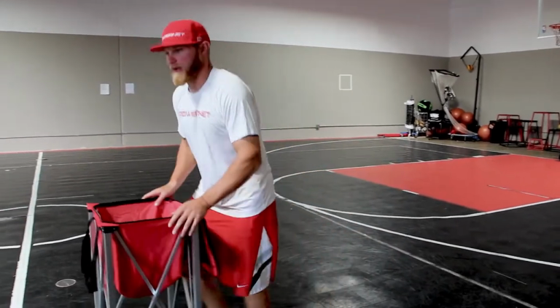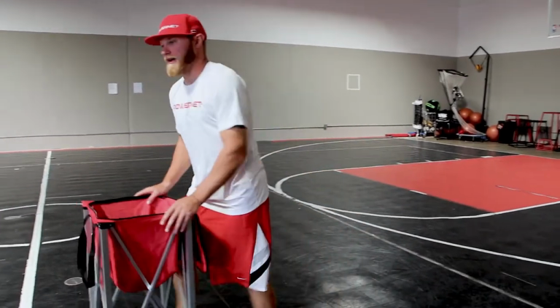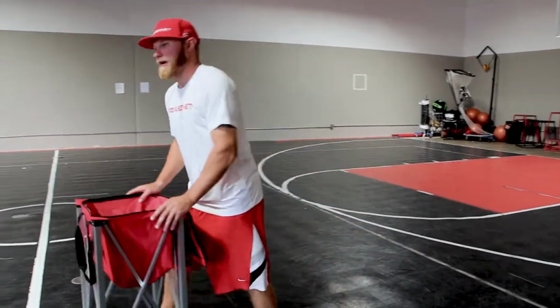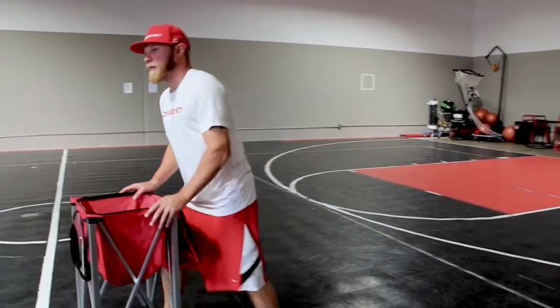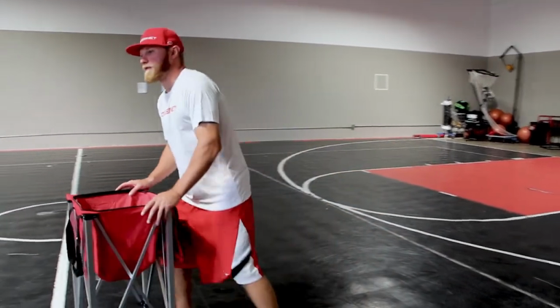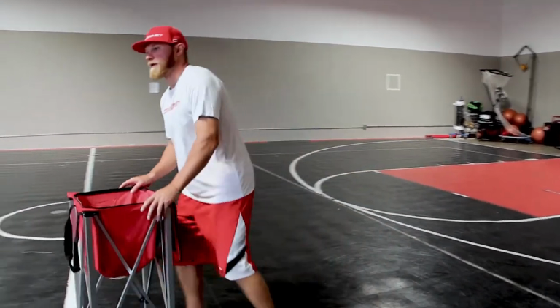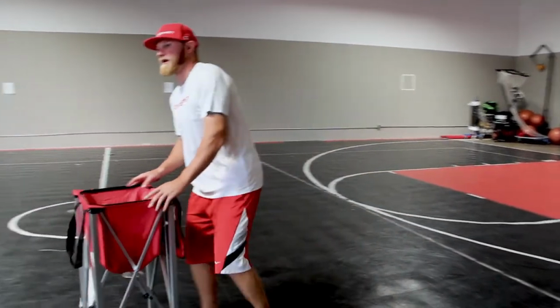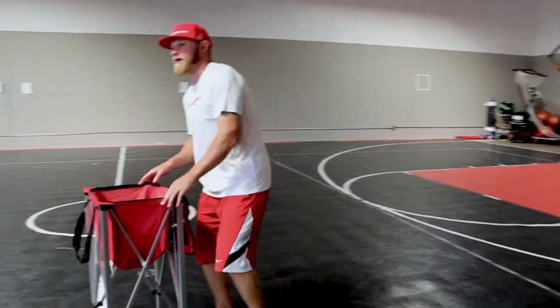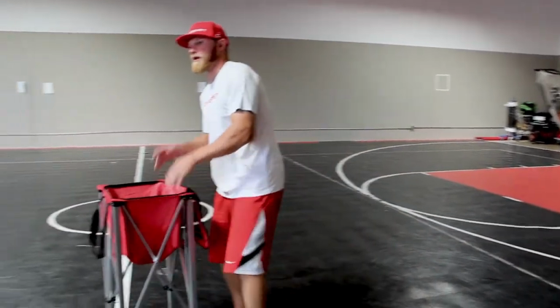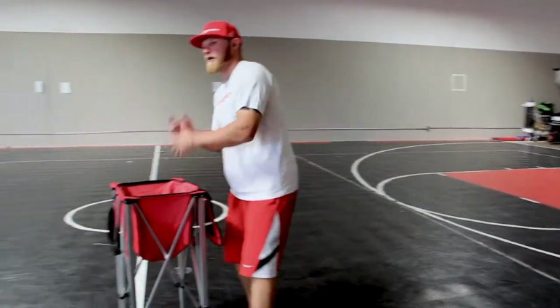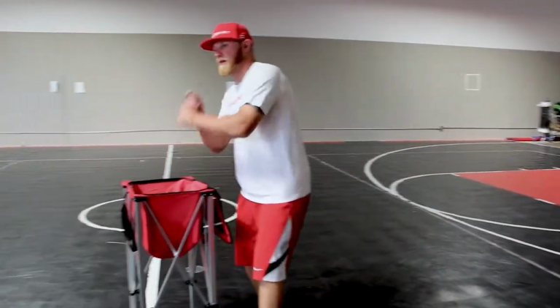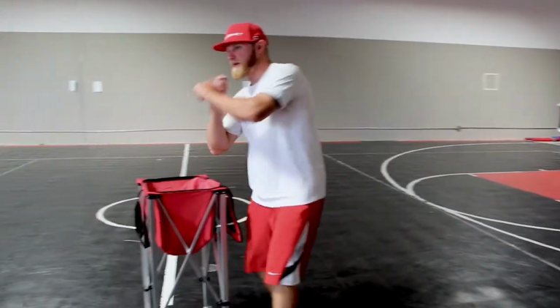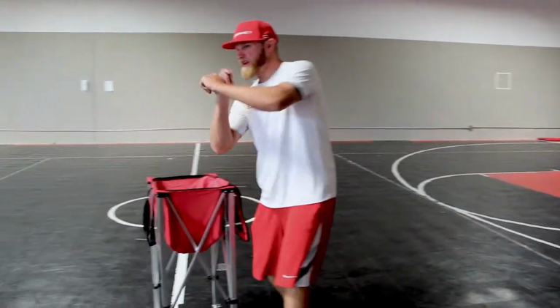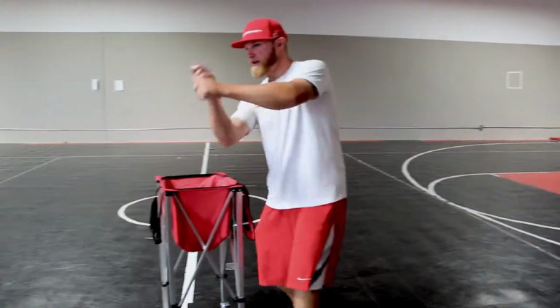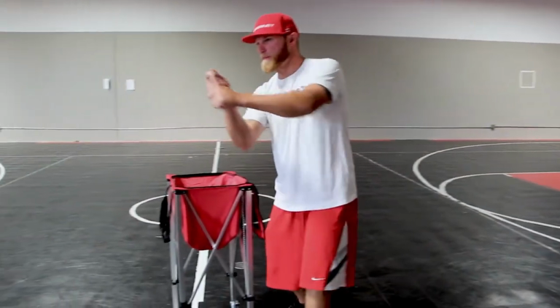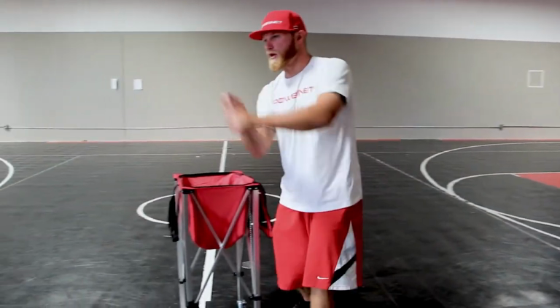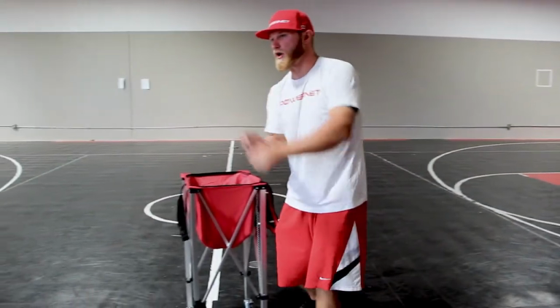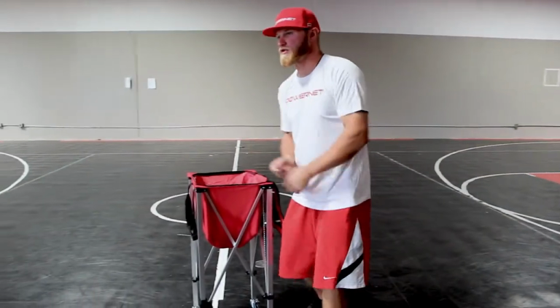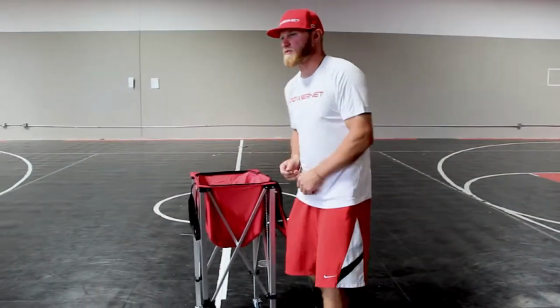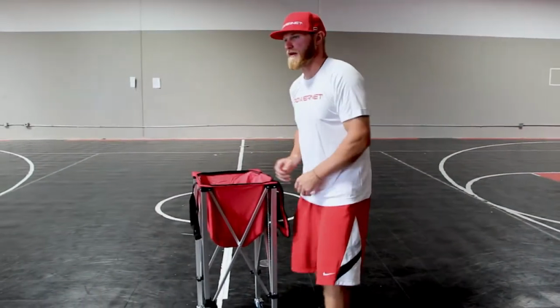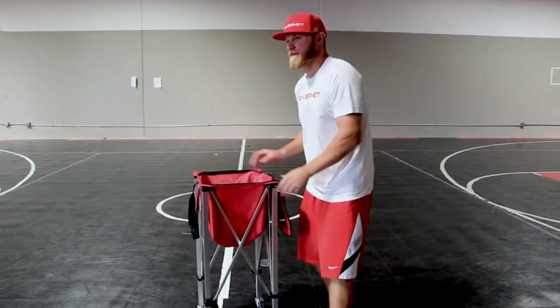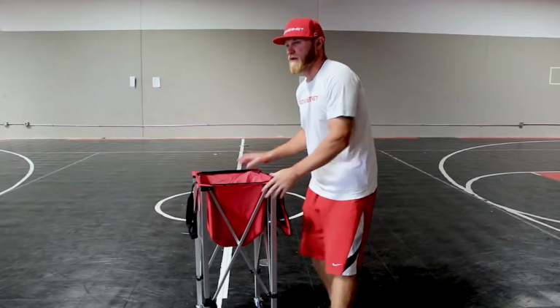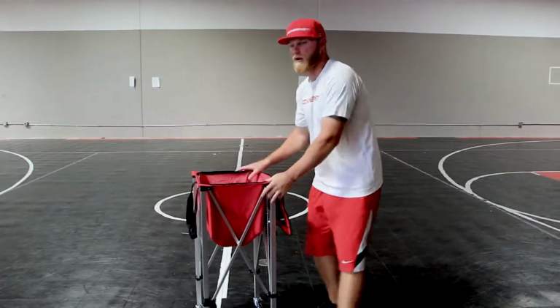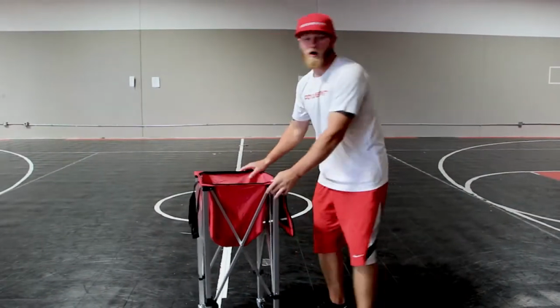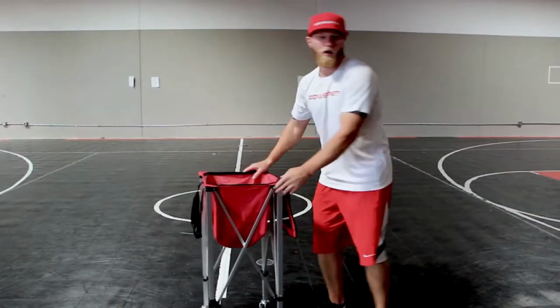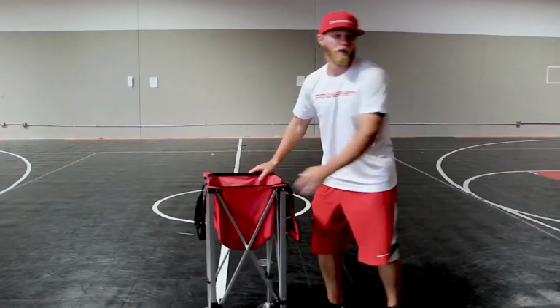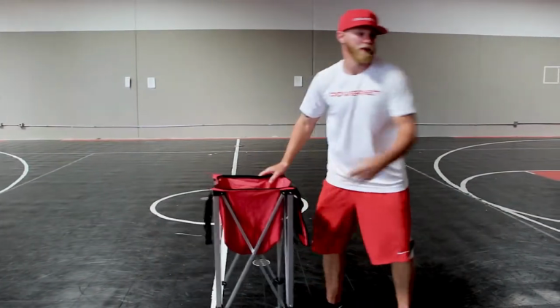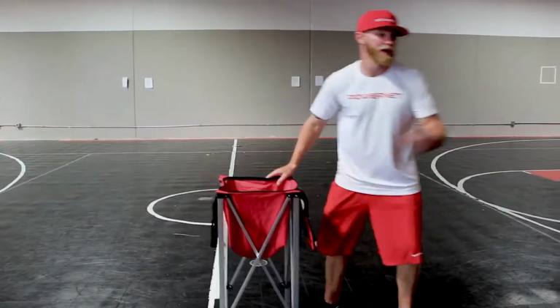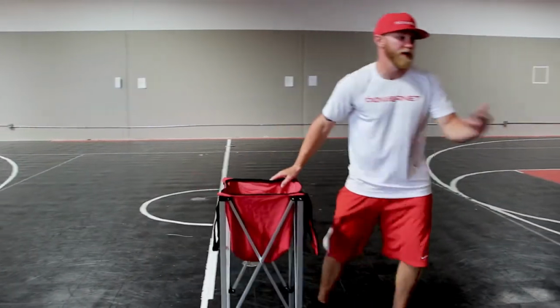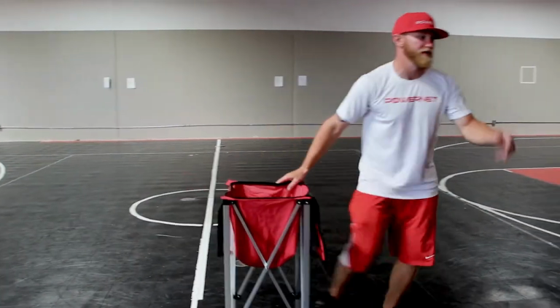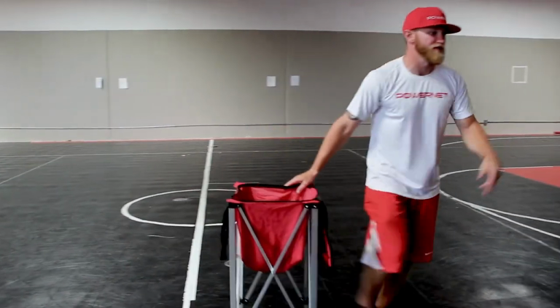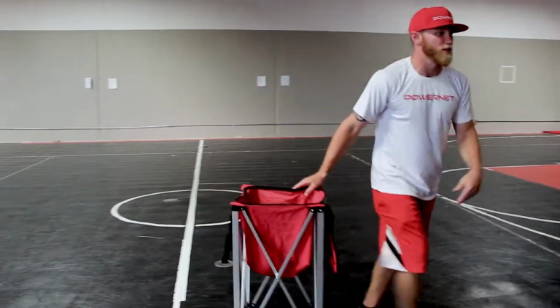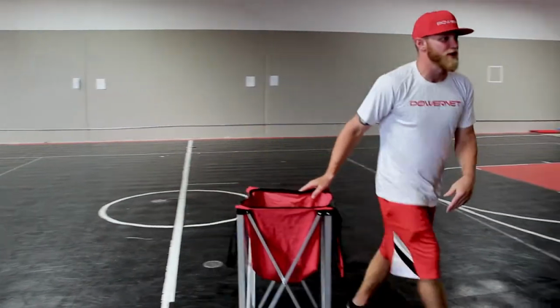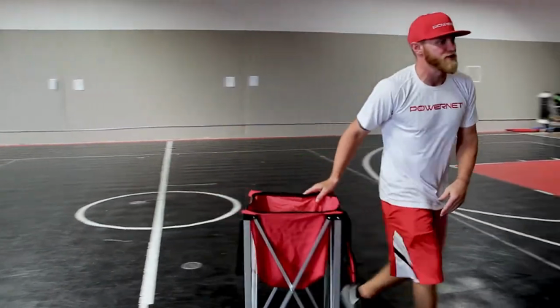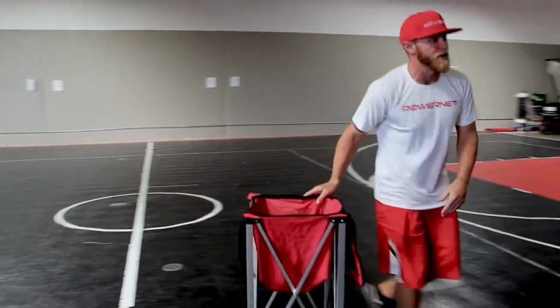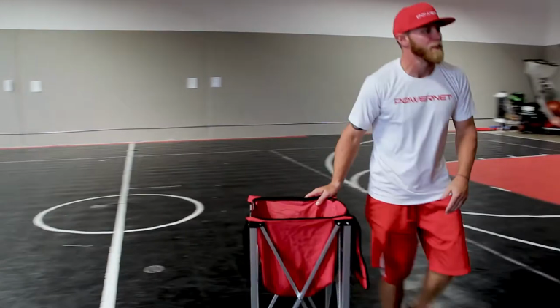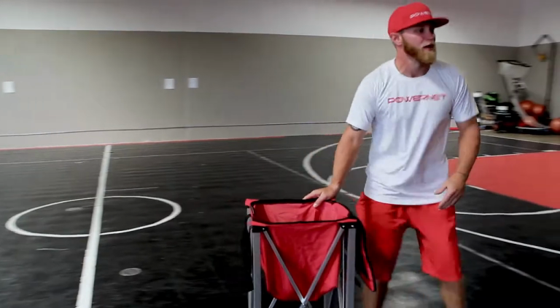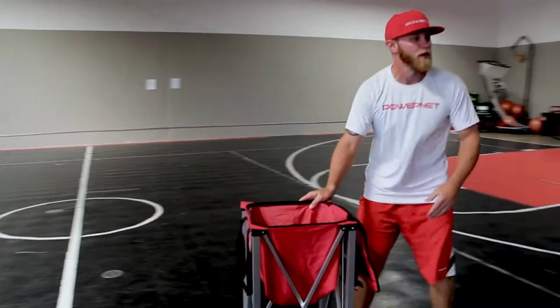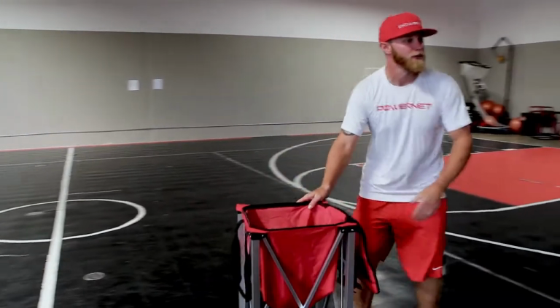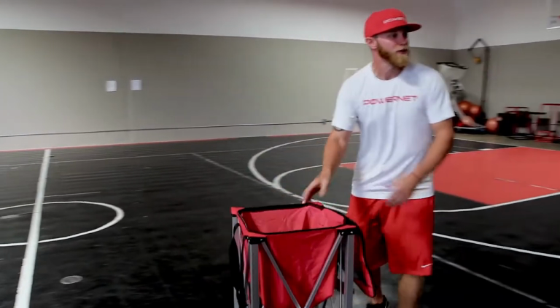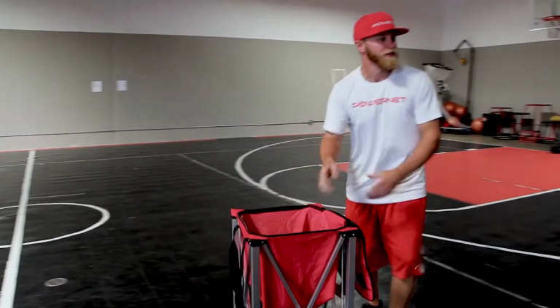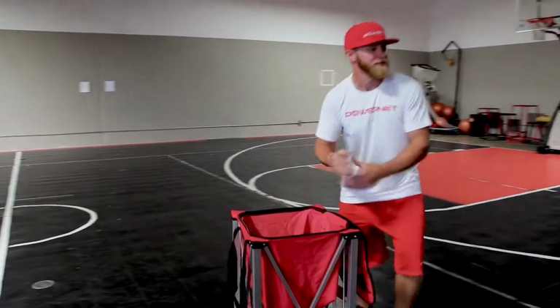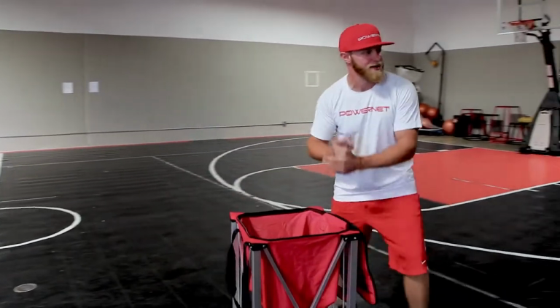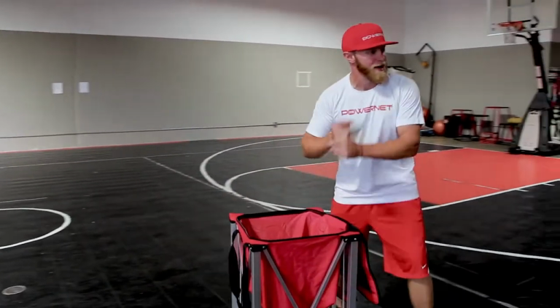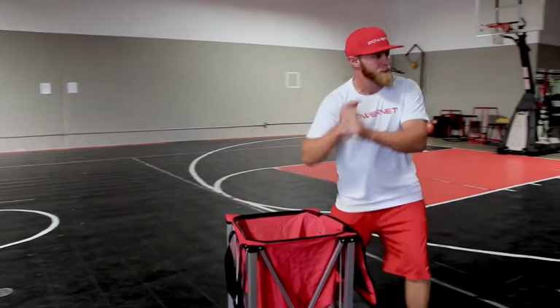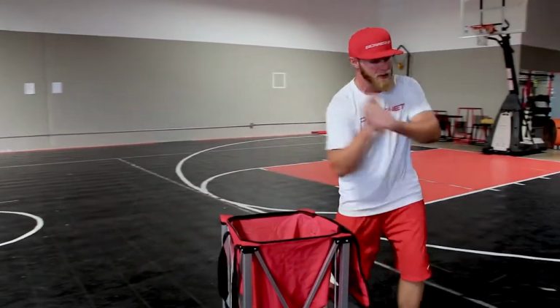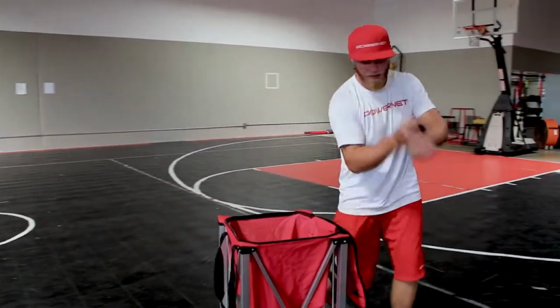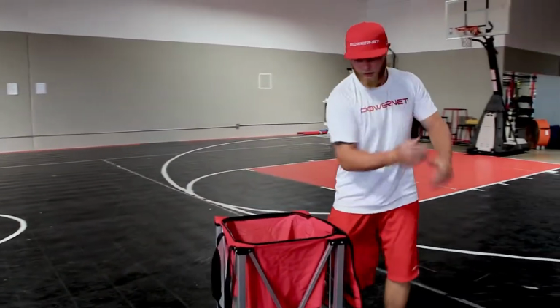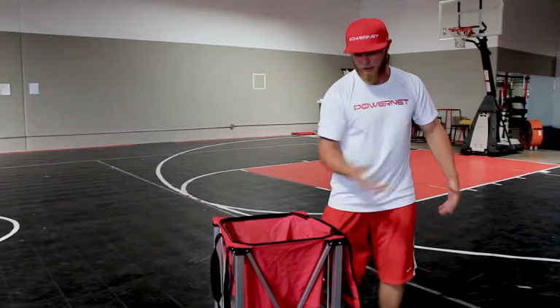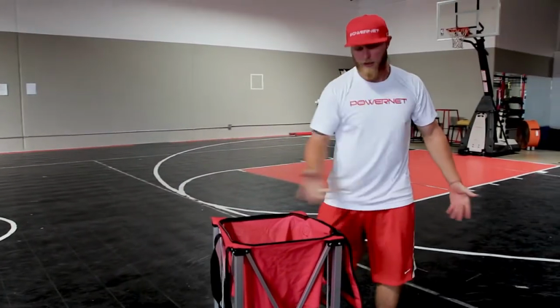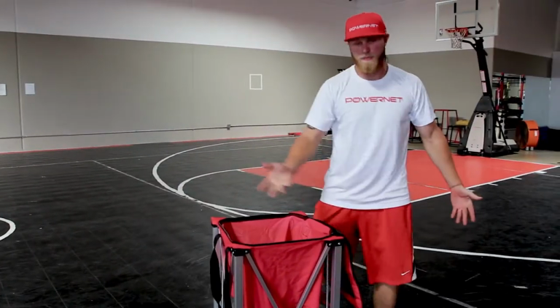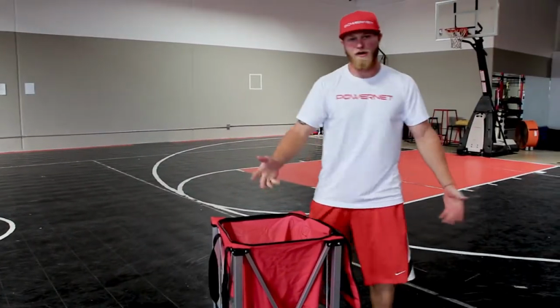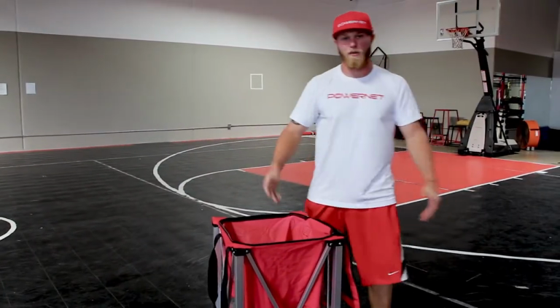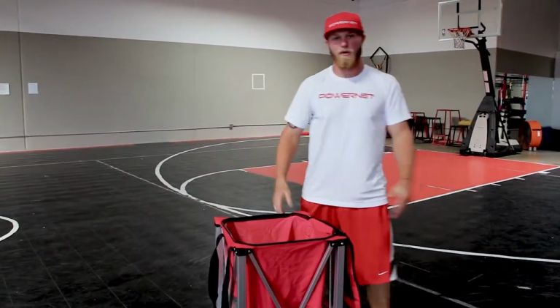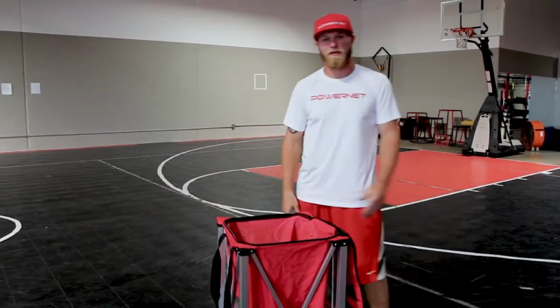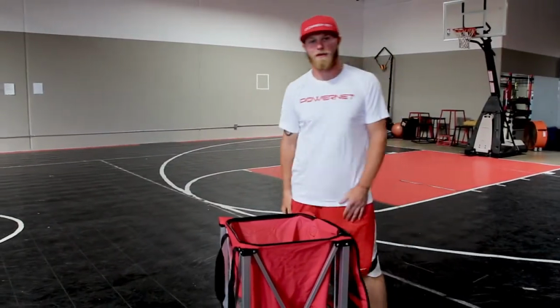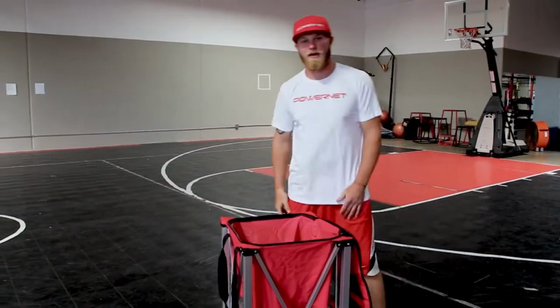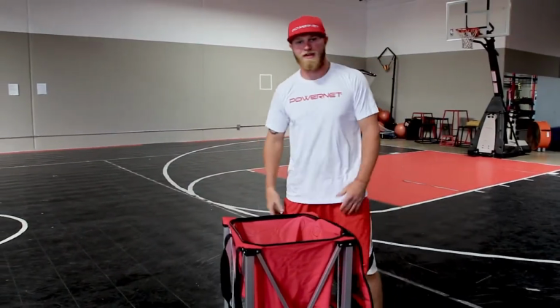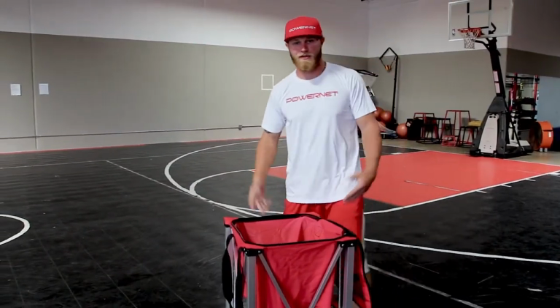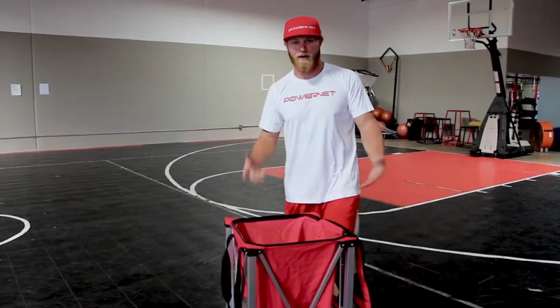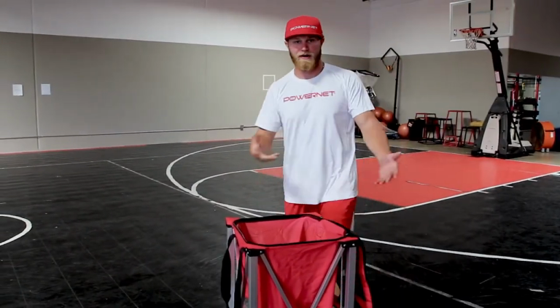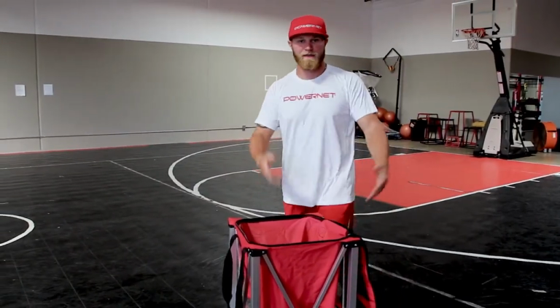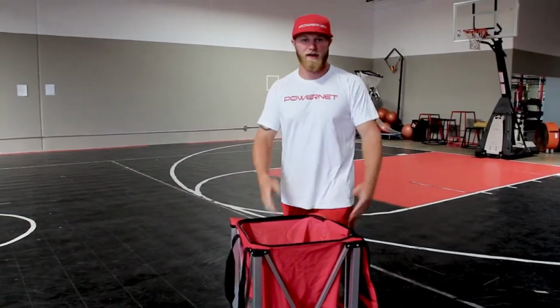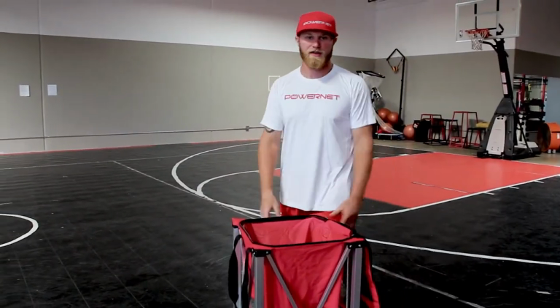I can come over here, hit balls with my fungo, and it comes right with me. It has a great advantage.